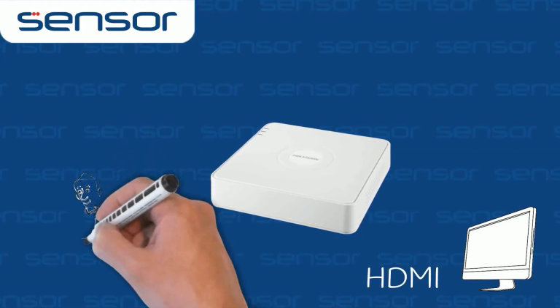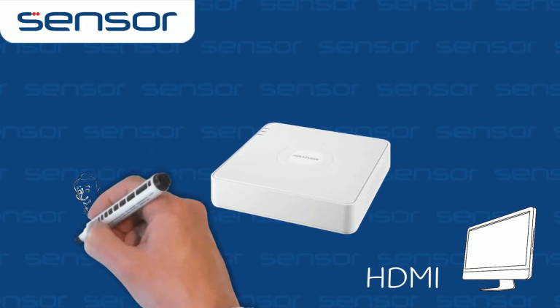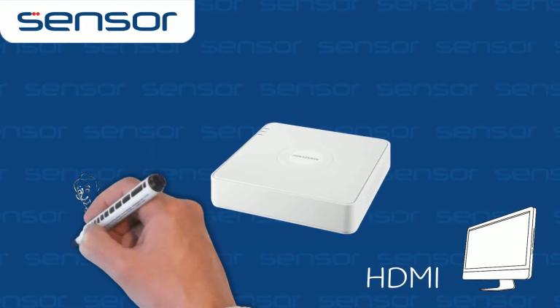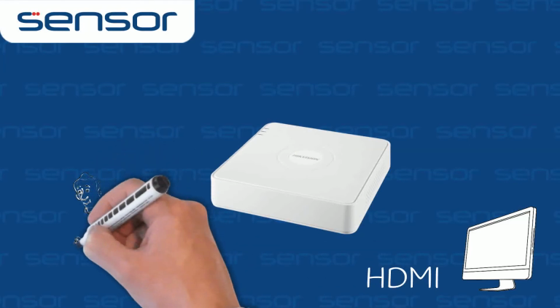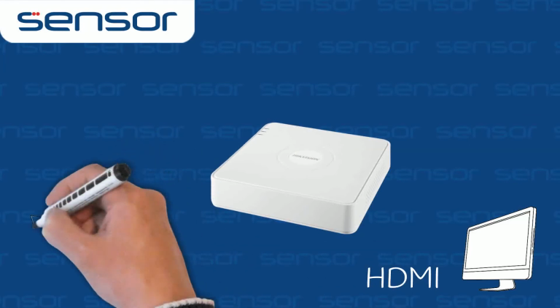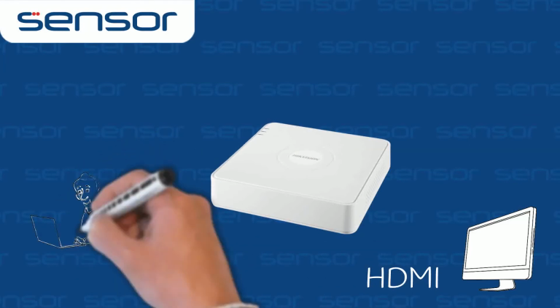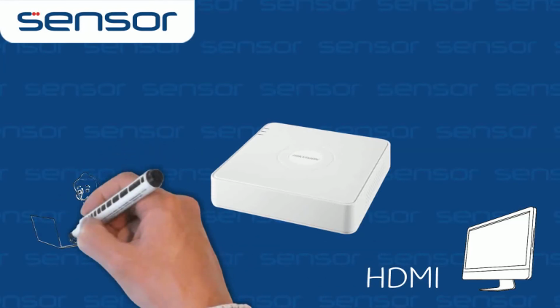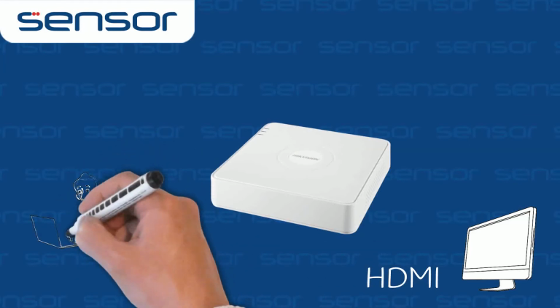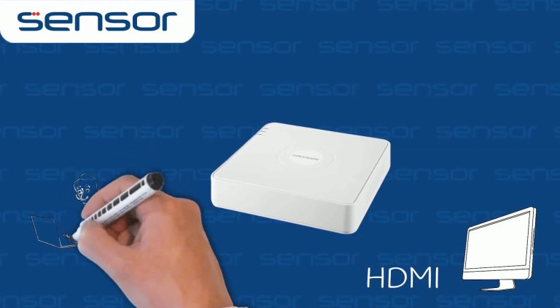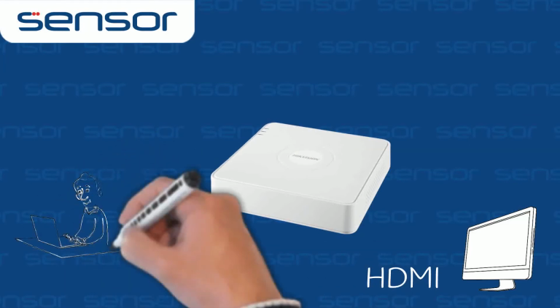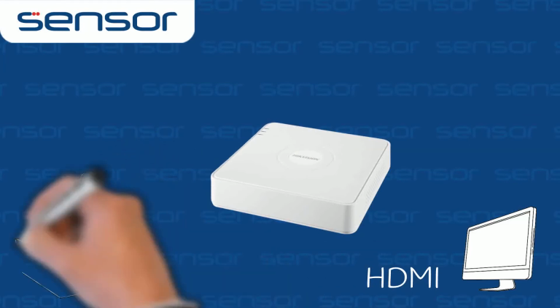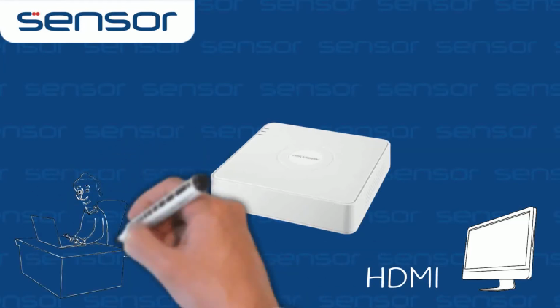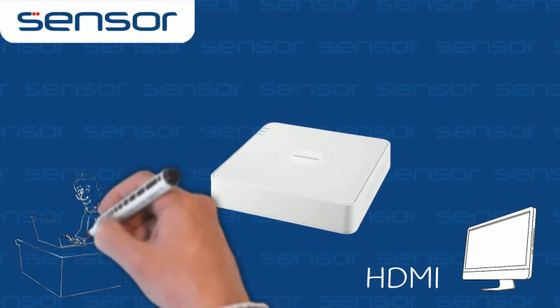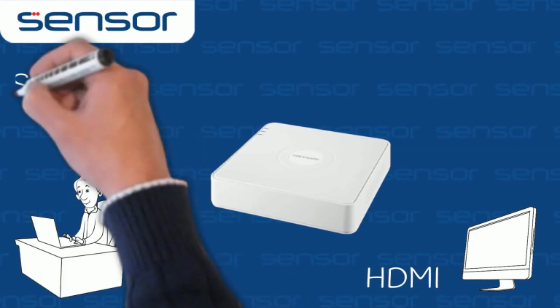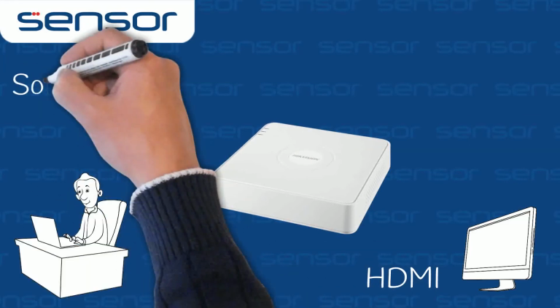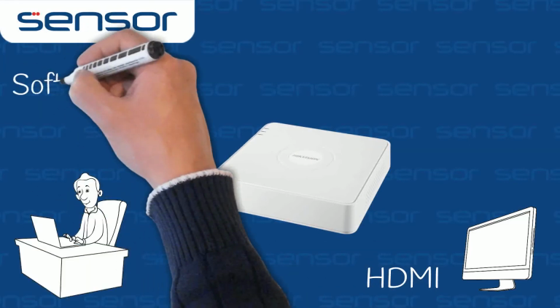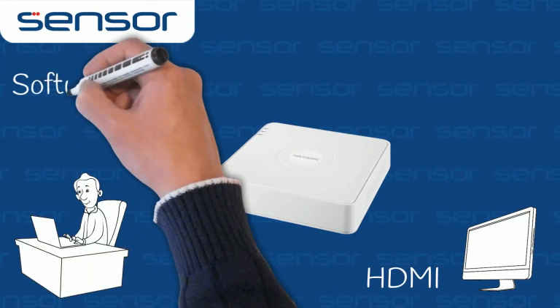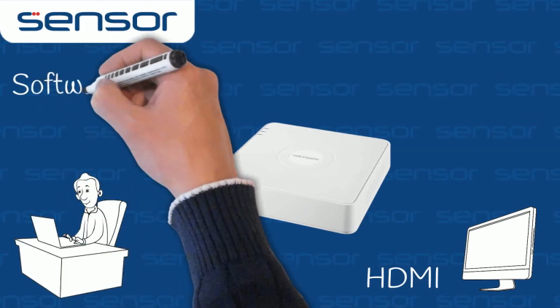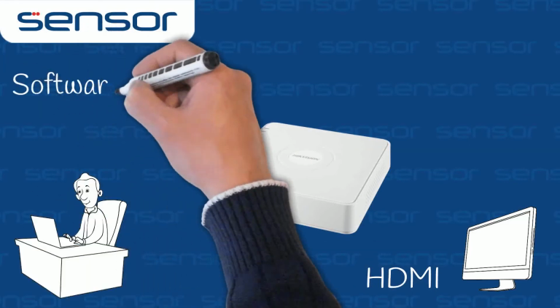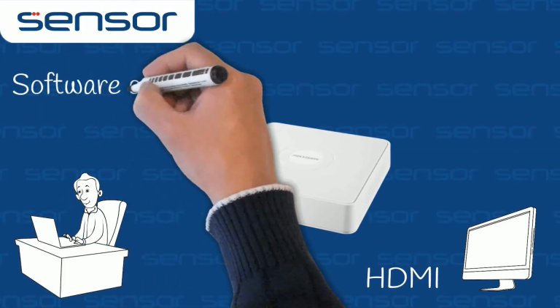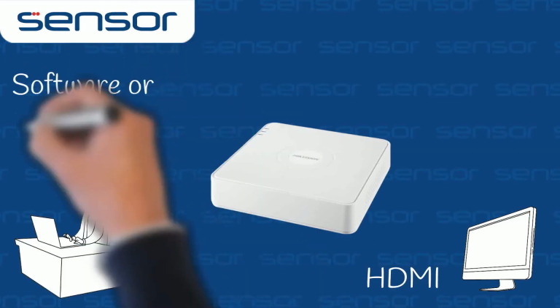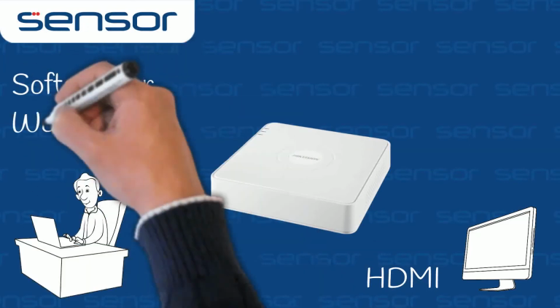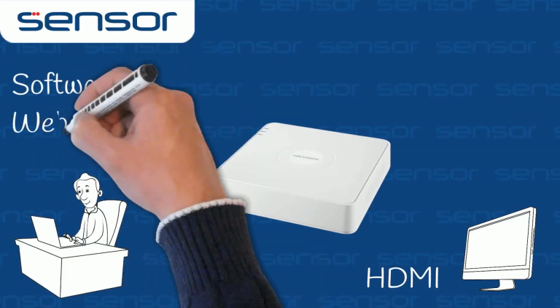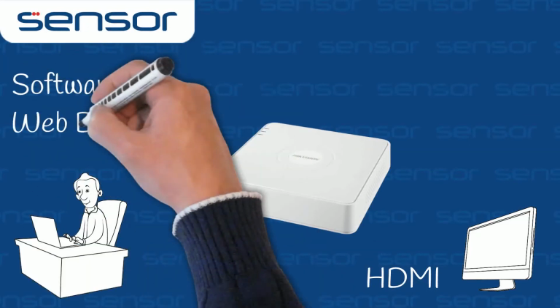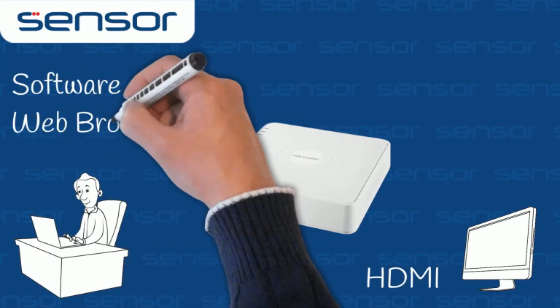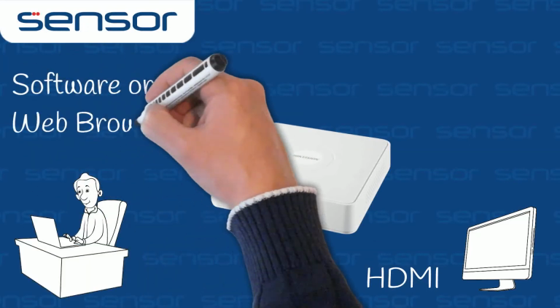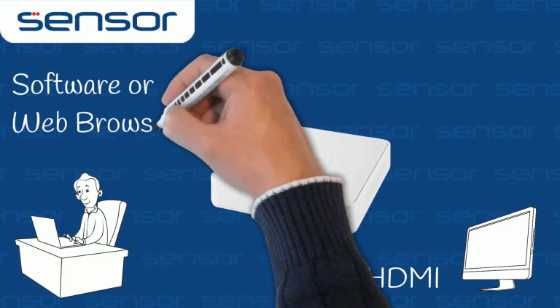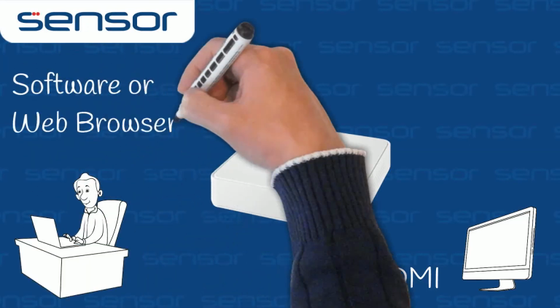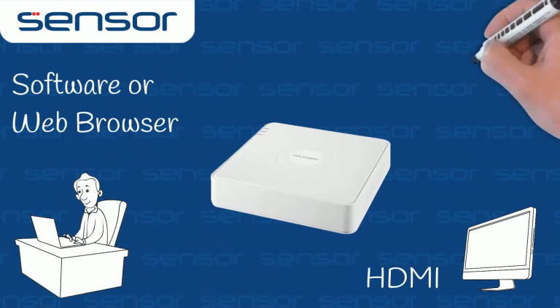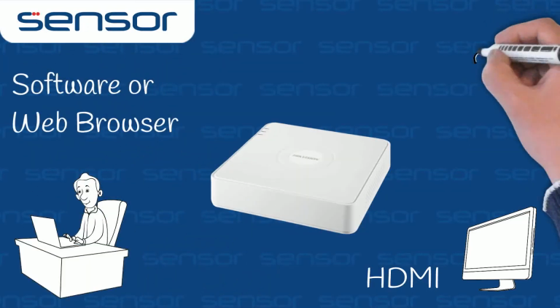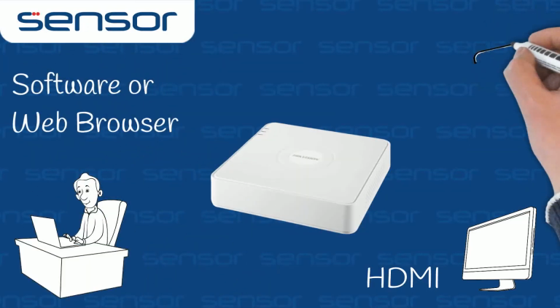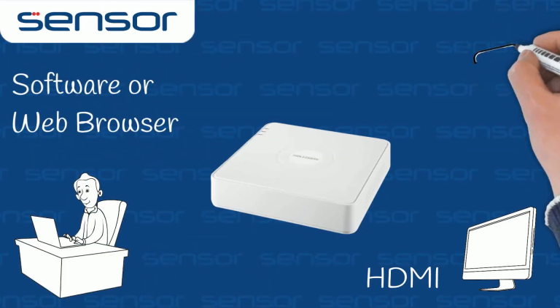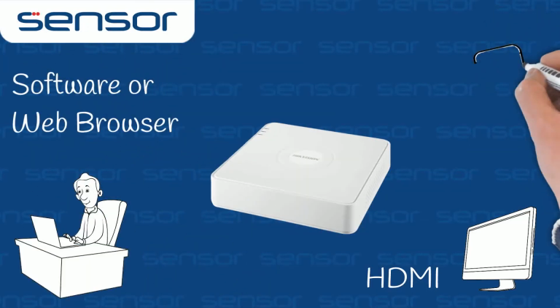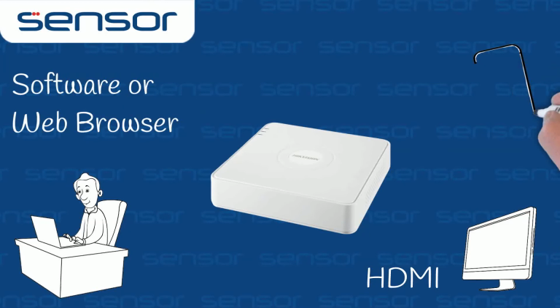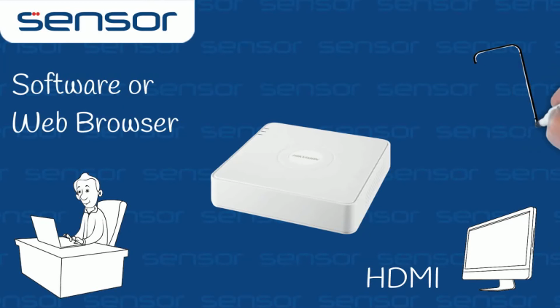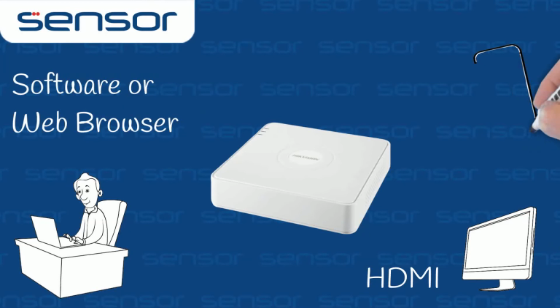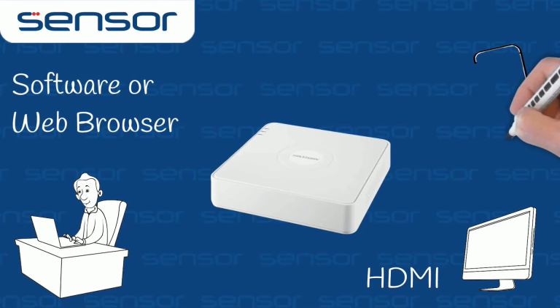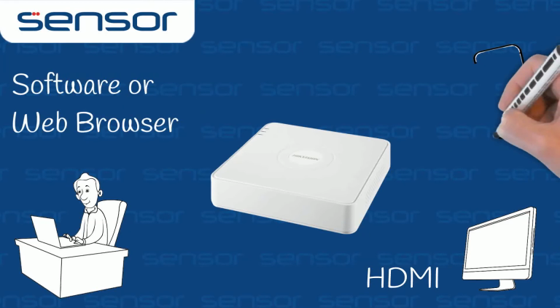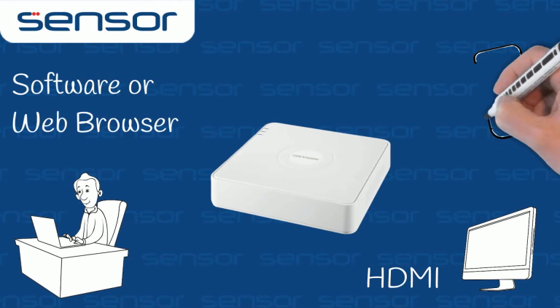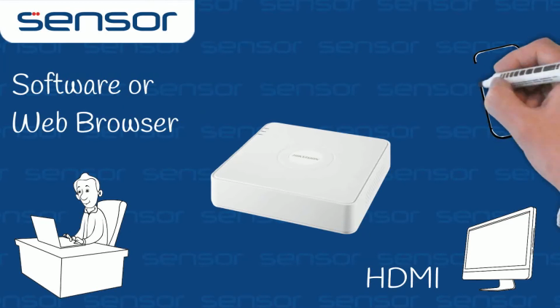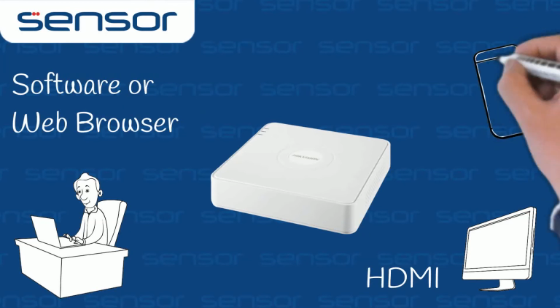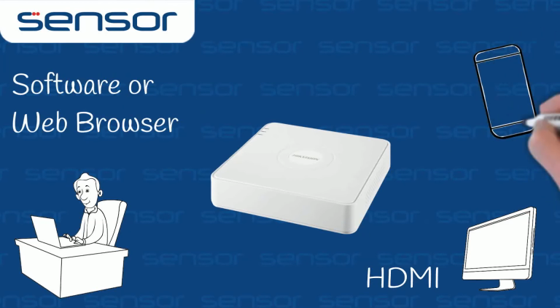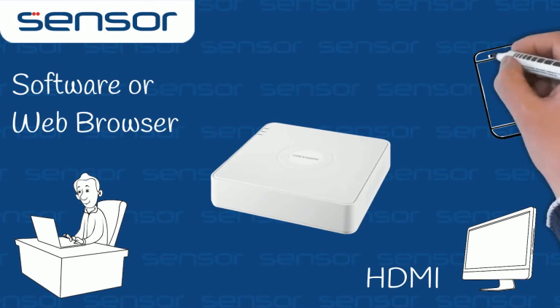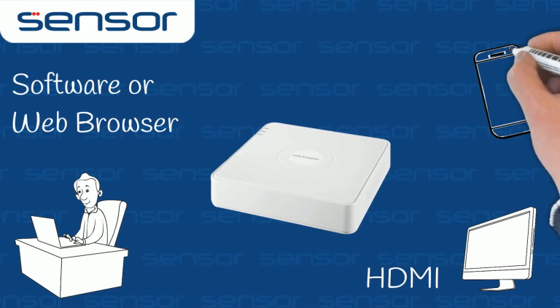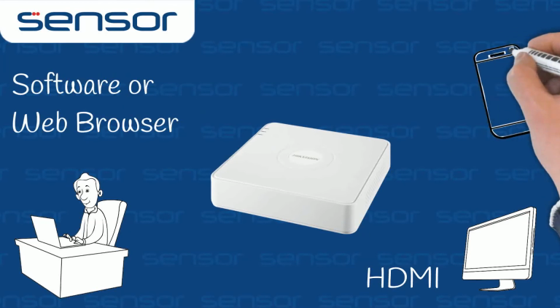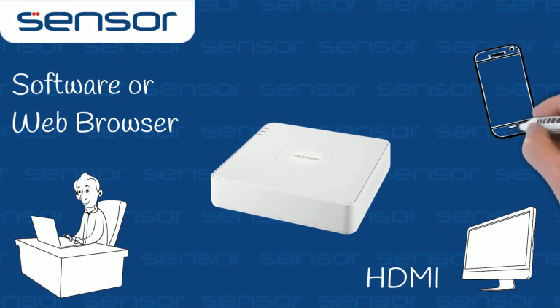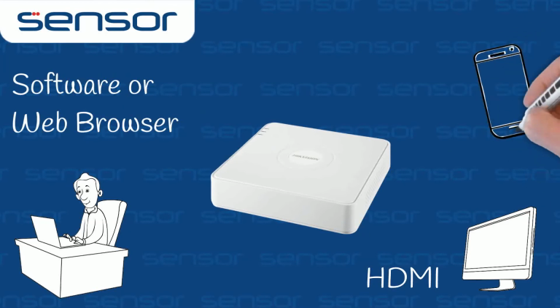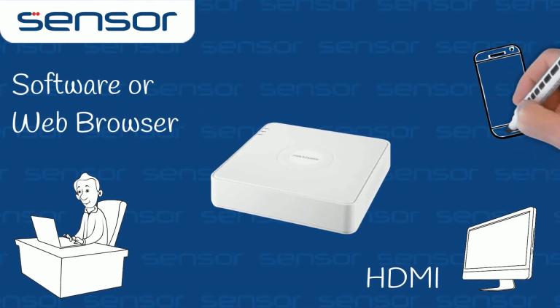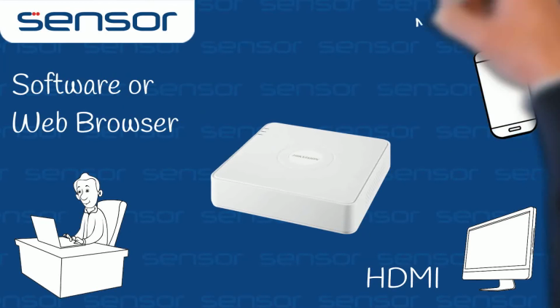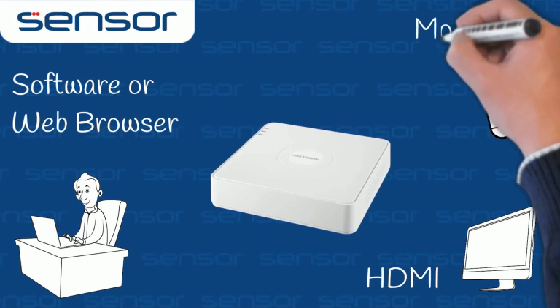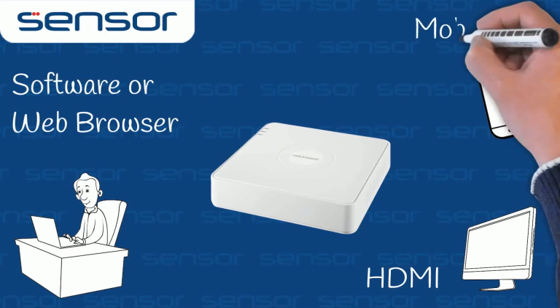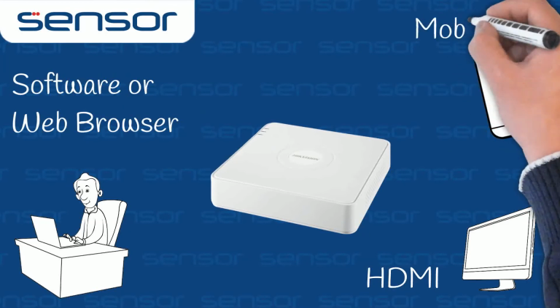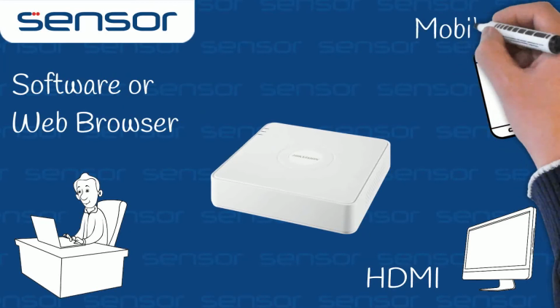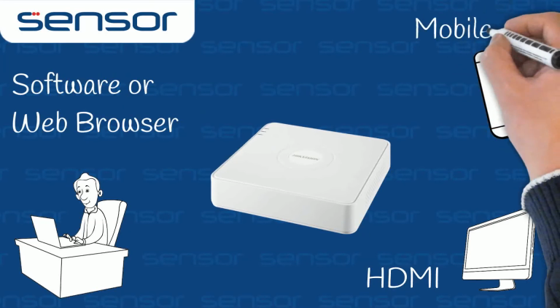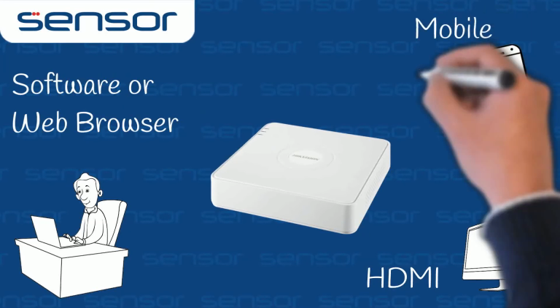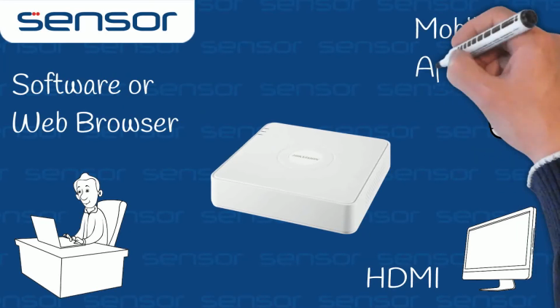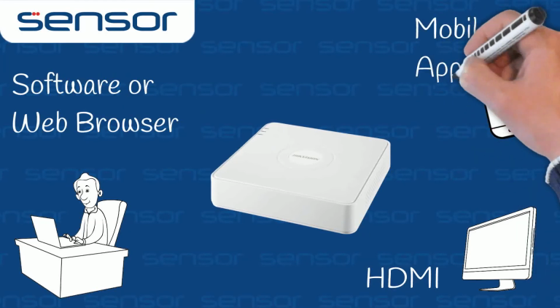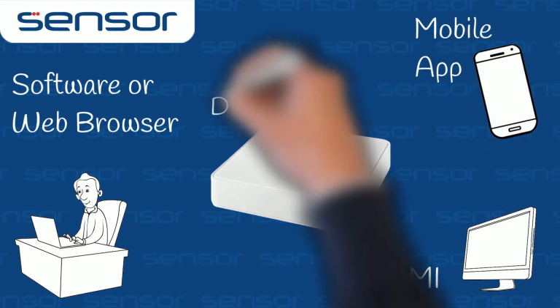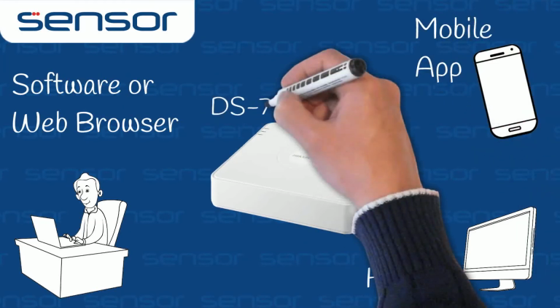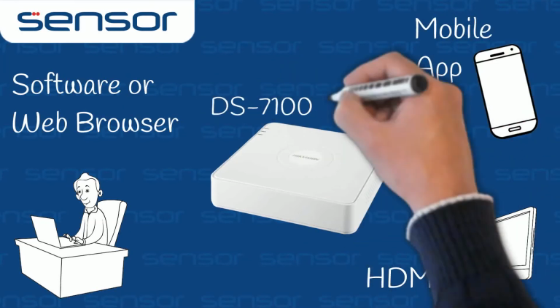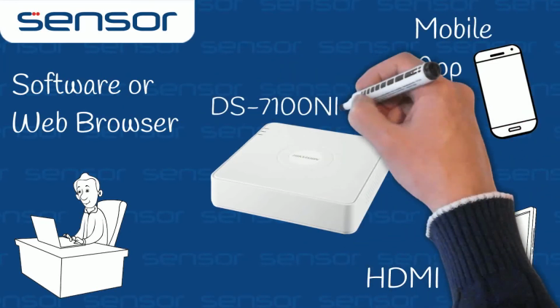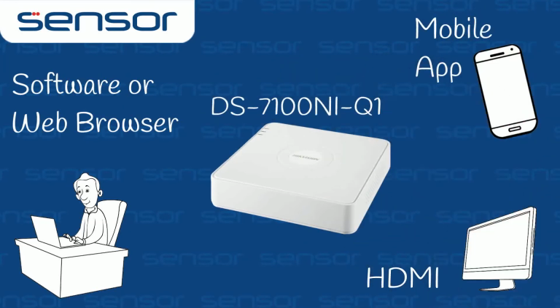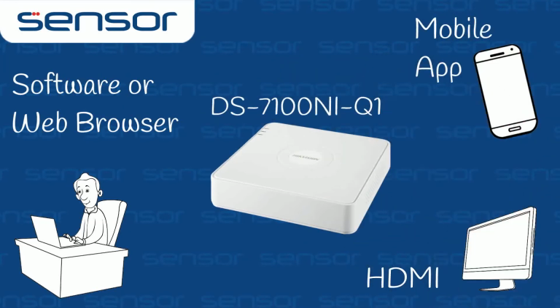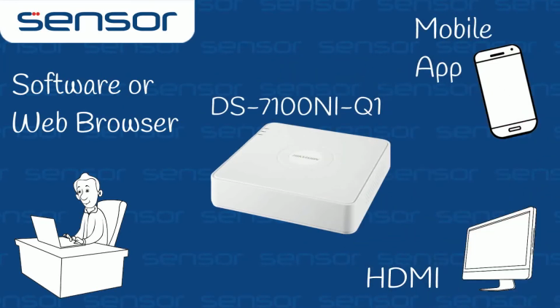The recorder can also be used with IVMS 4200 software, a web browser, or the HIC Connect mobile app.